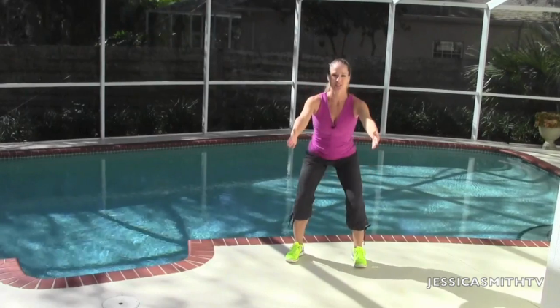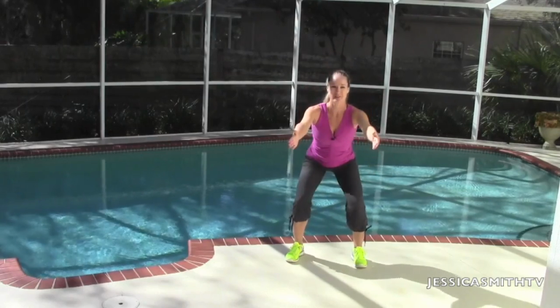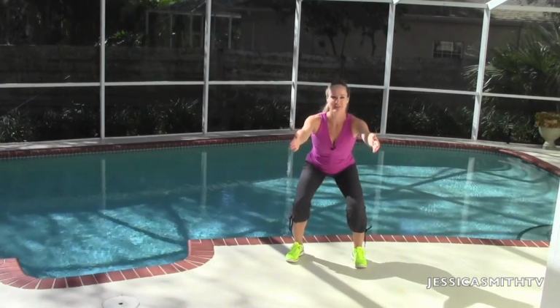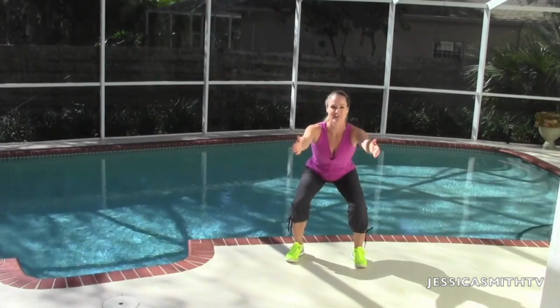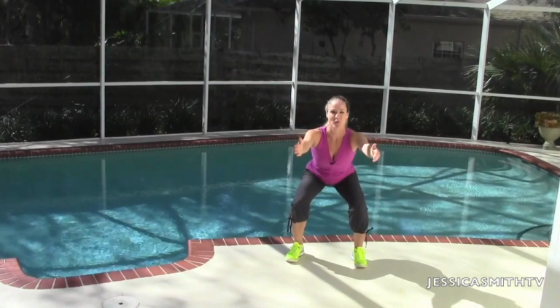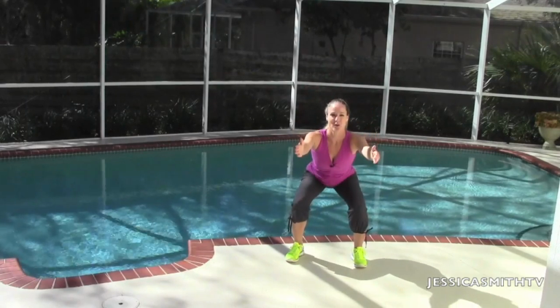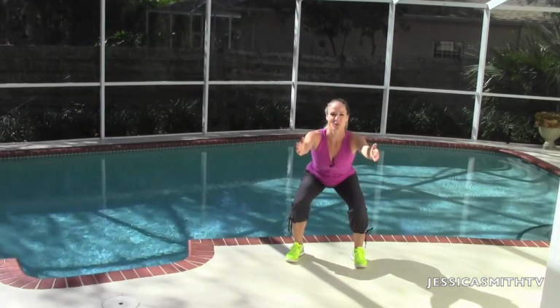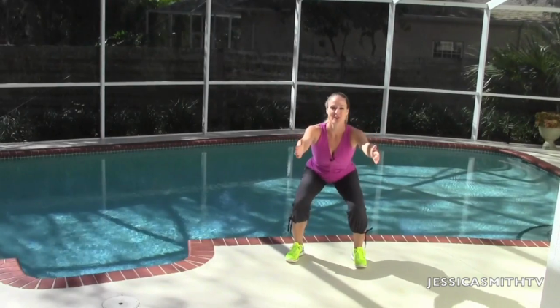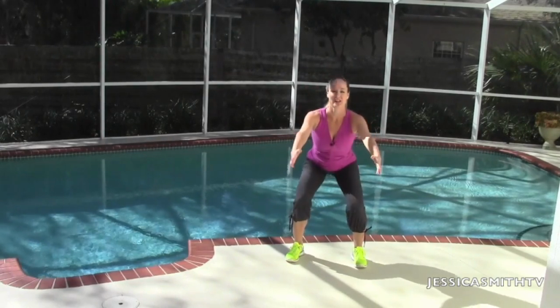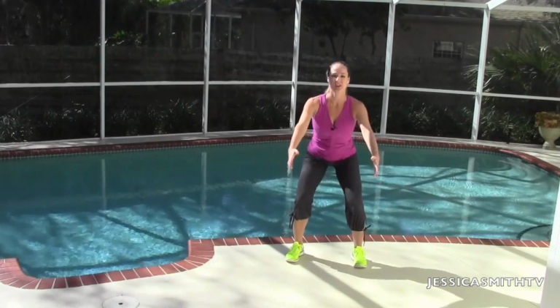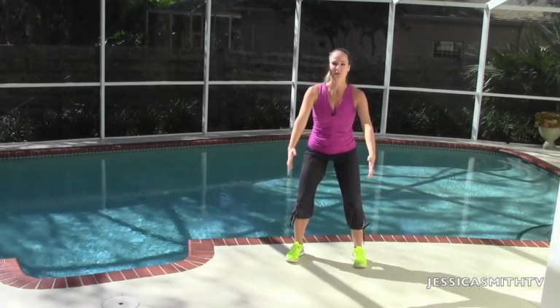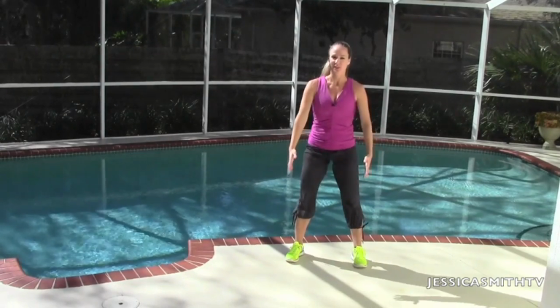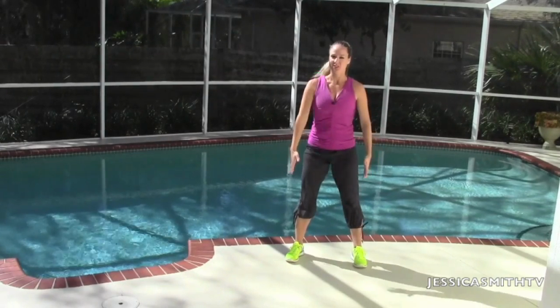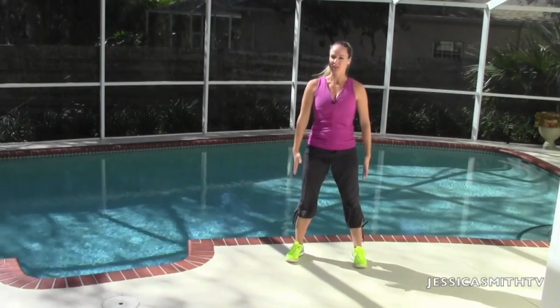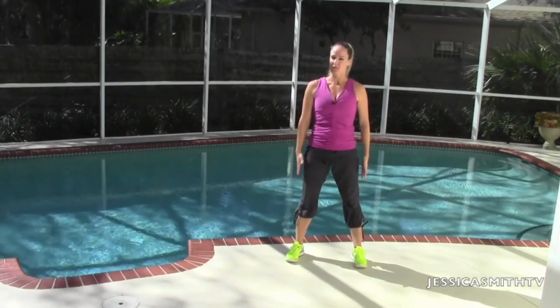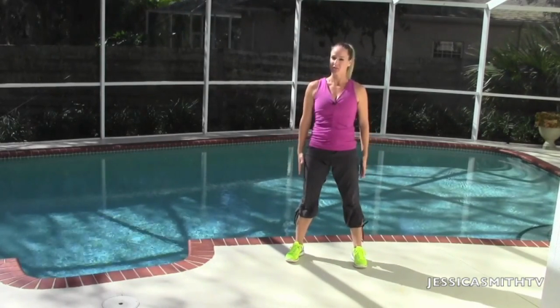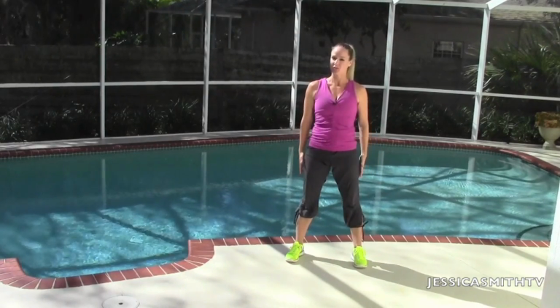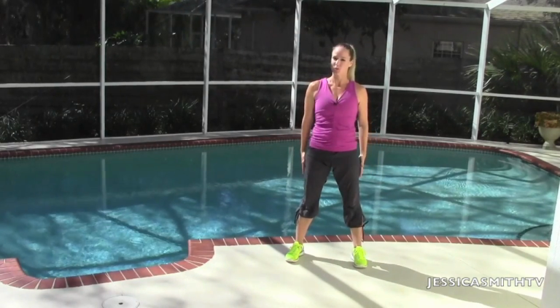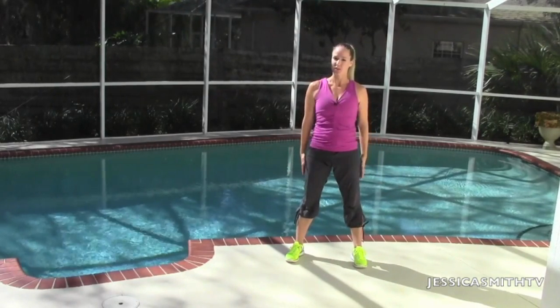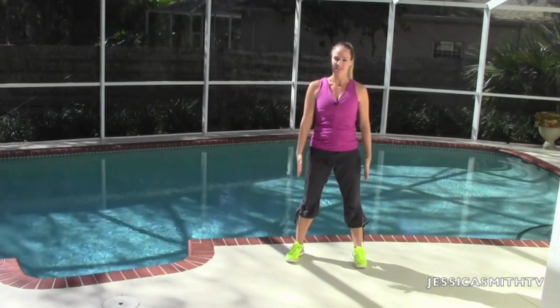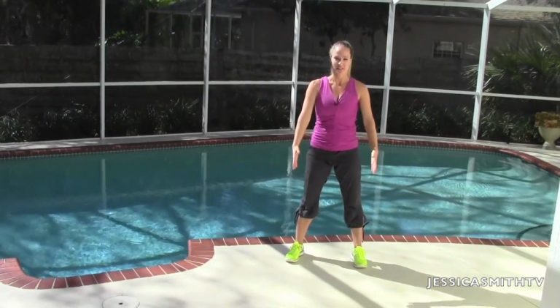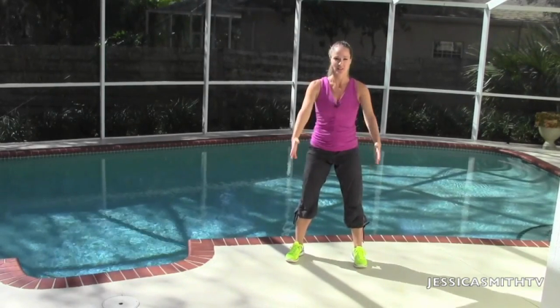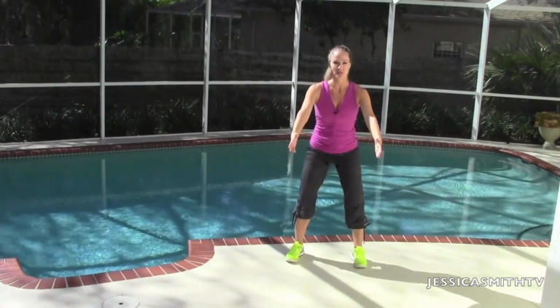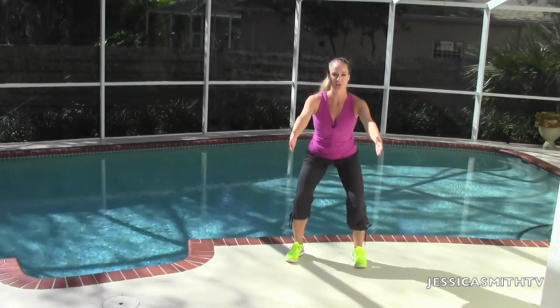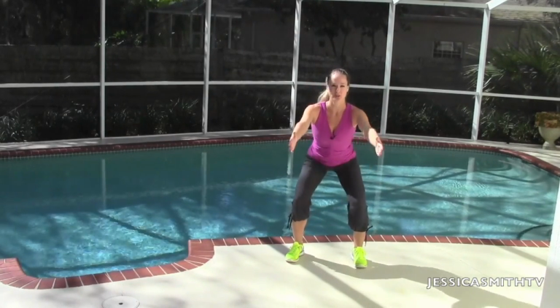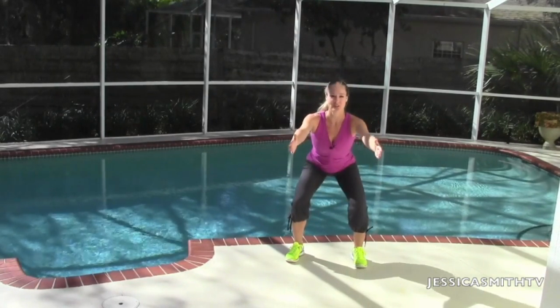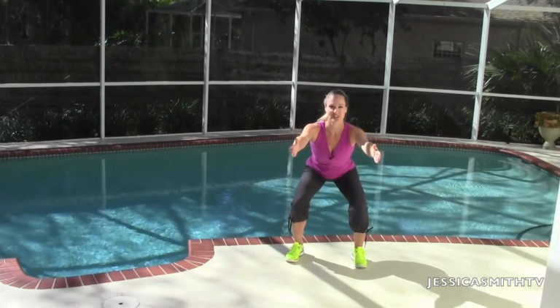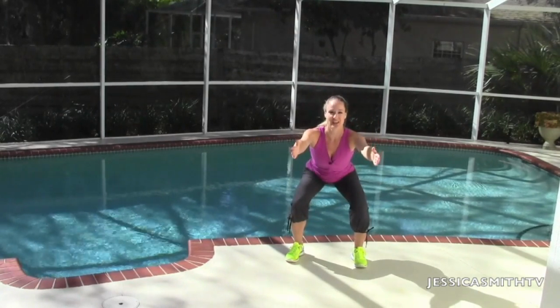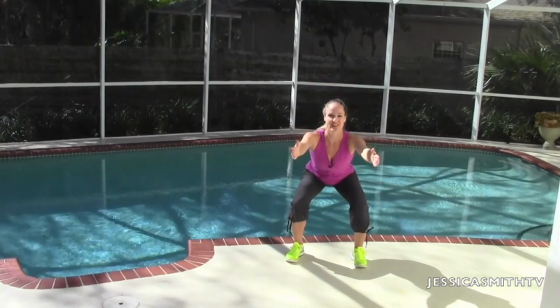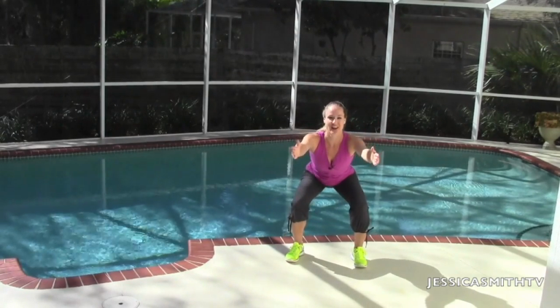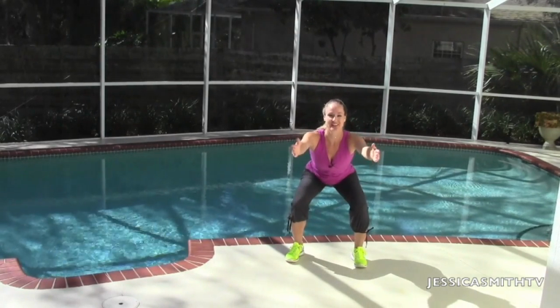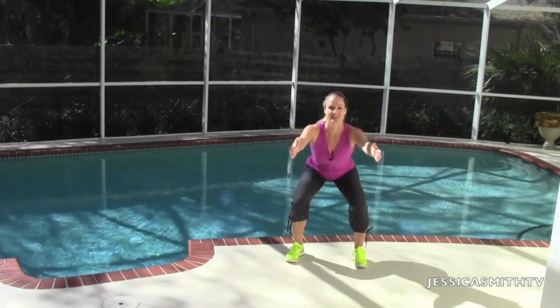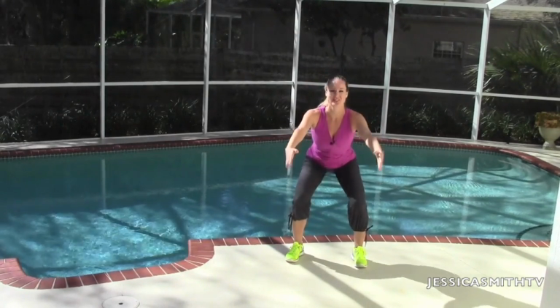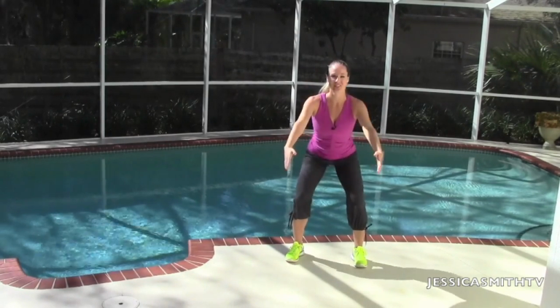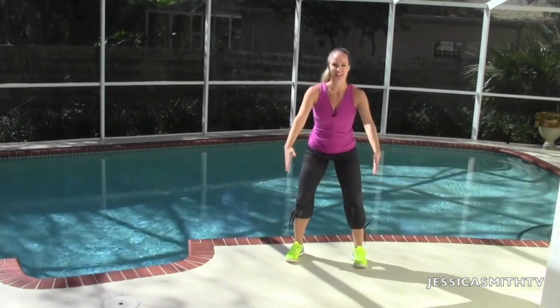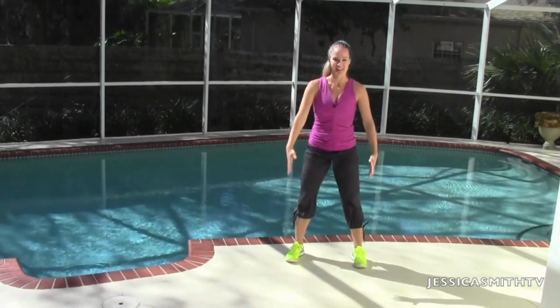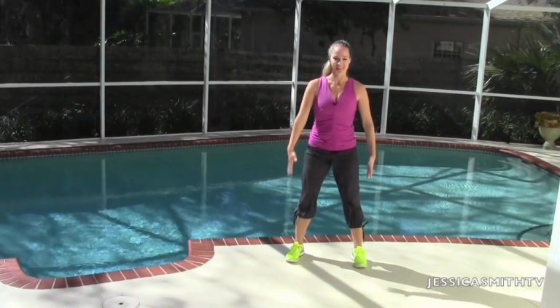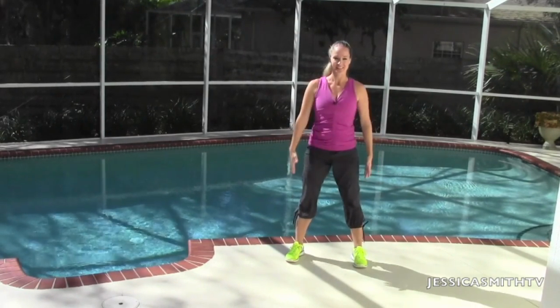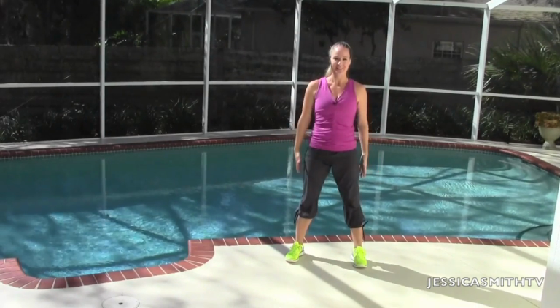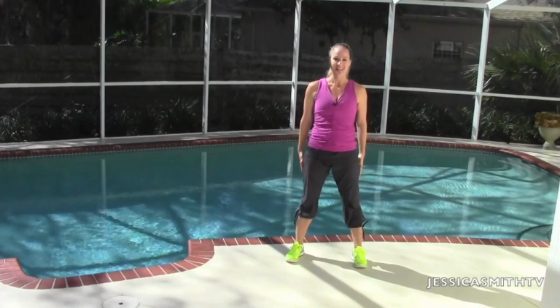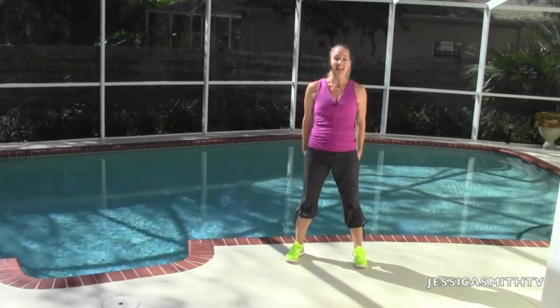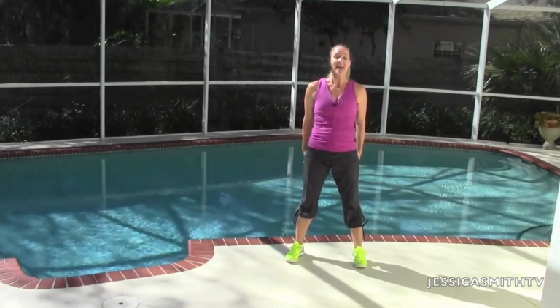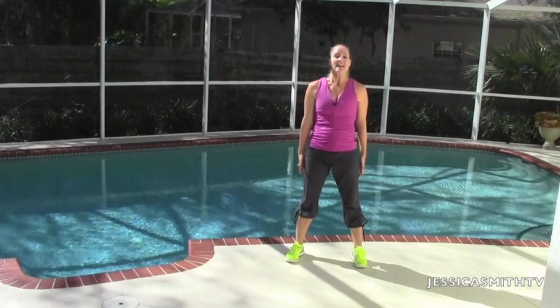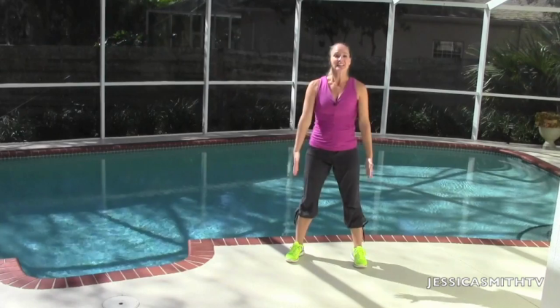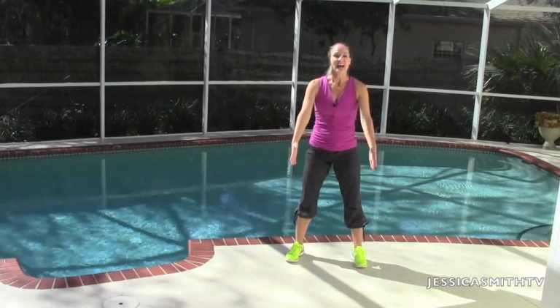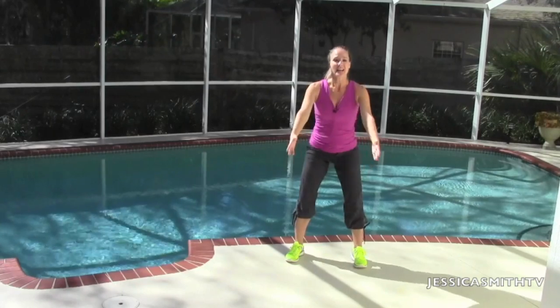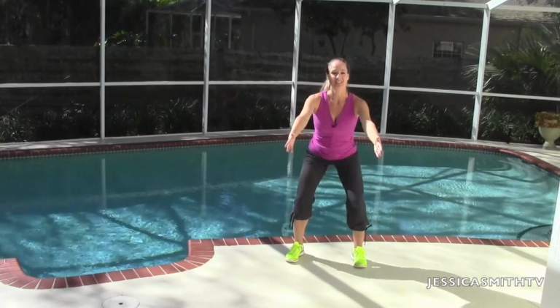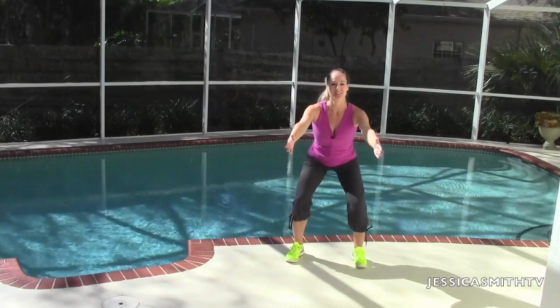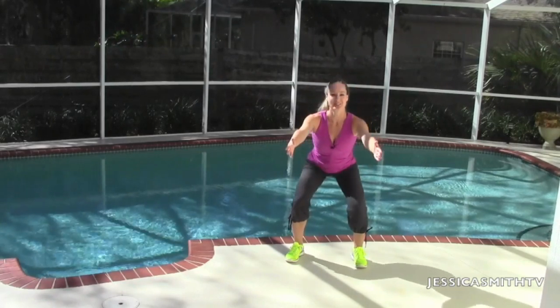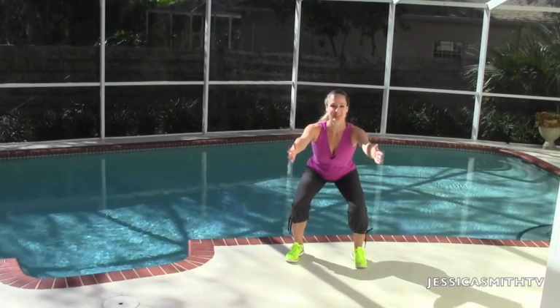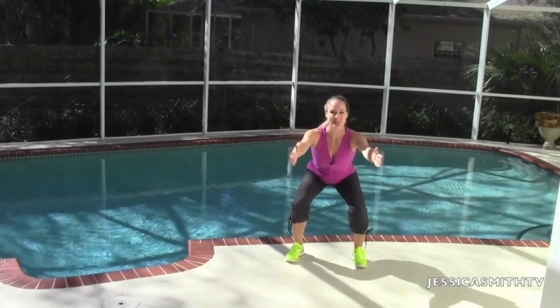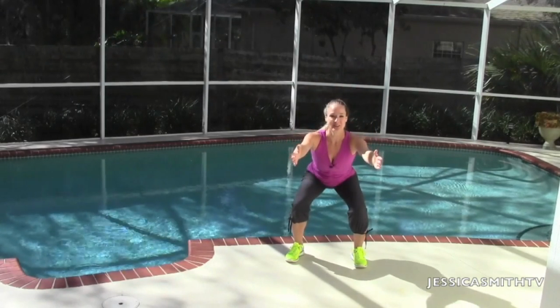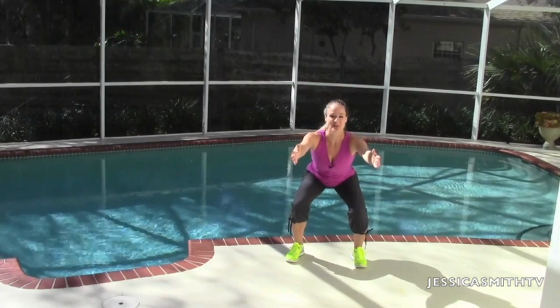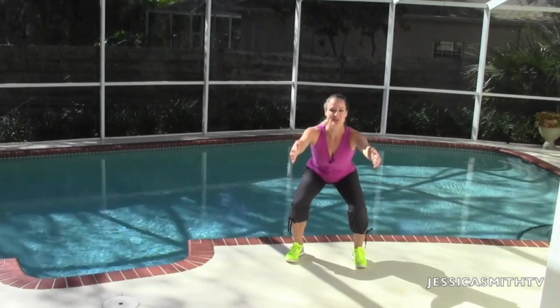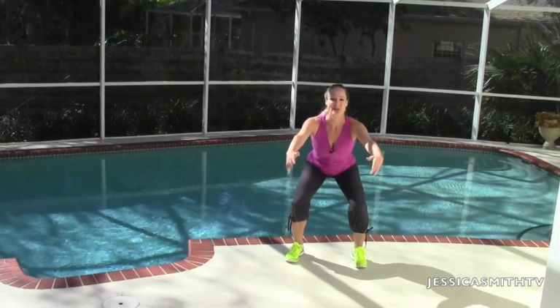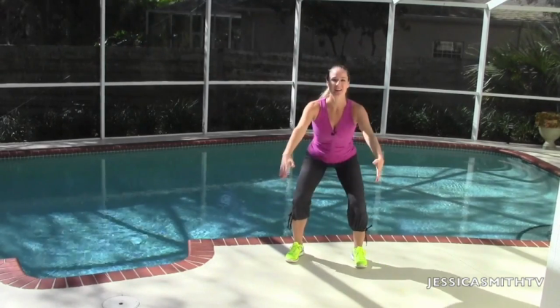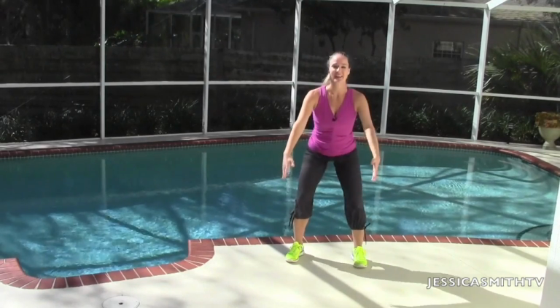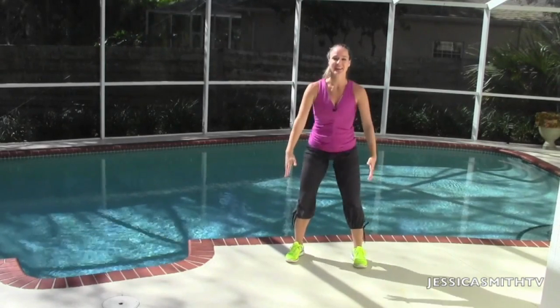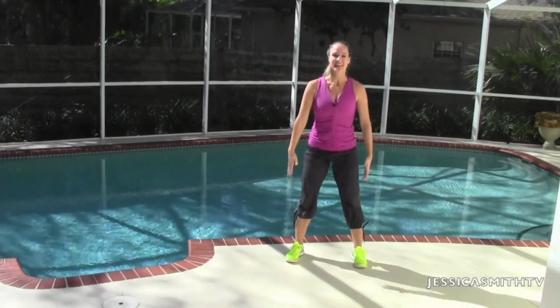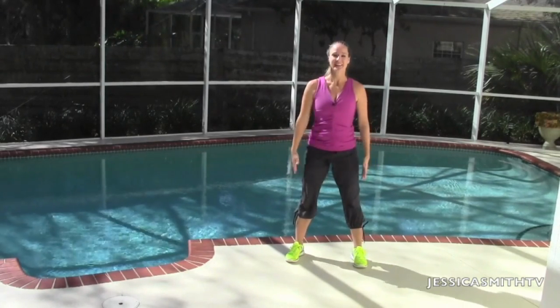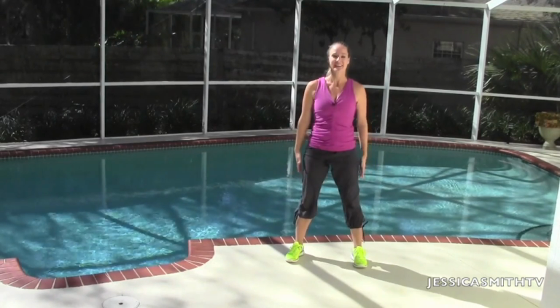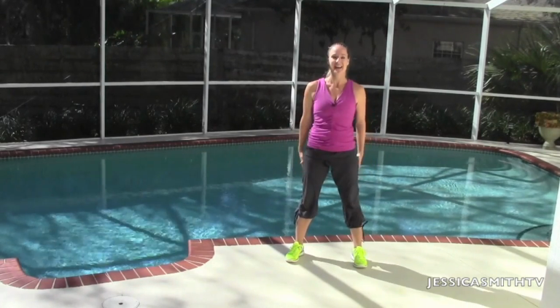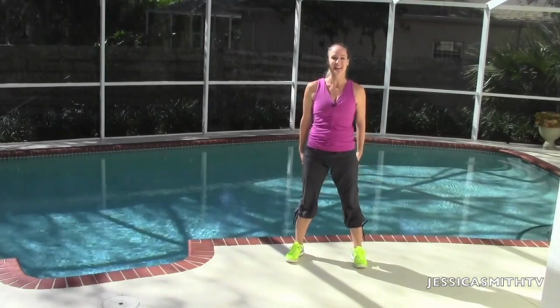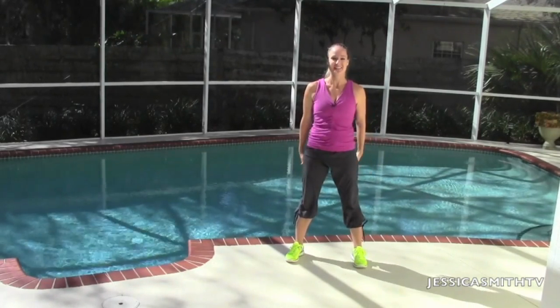Just give me four more here. Really think about squeezing those glutes together as you stand. Last two. Nice.